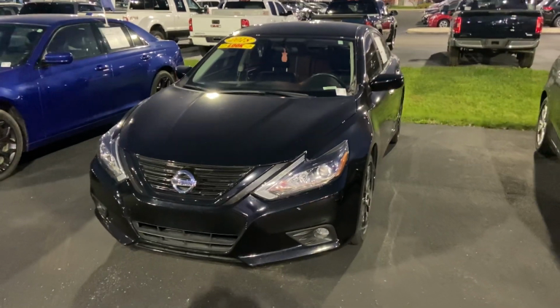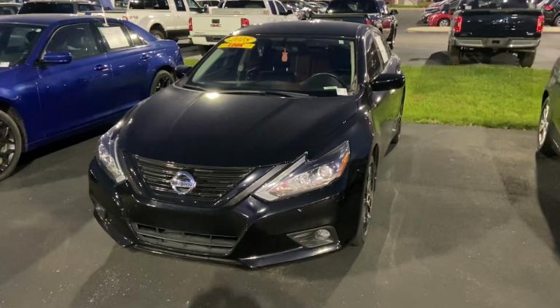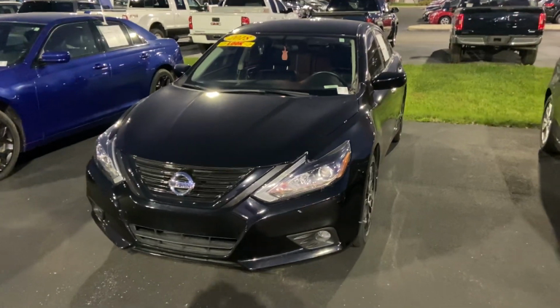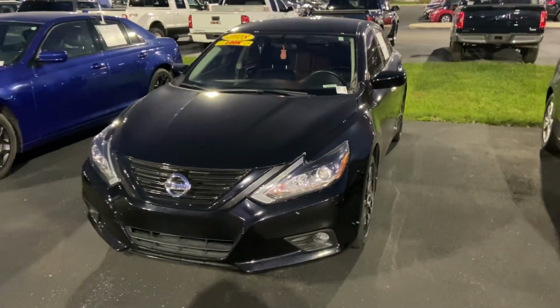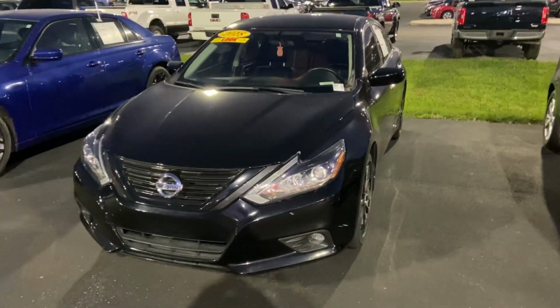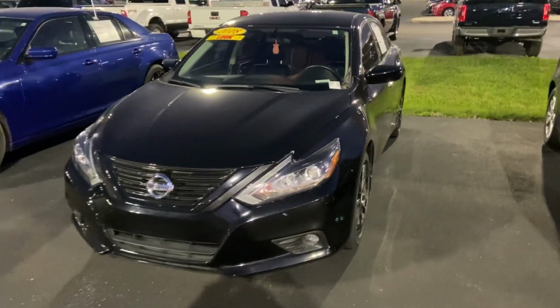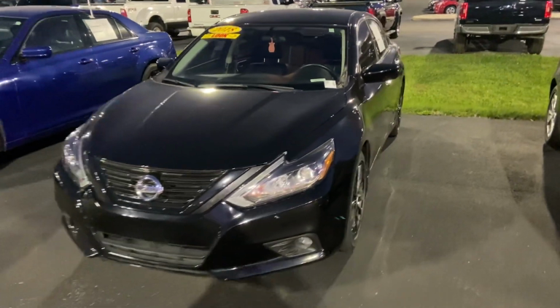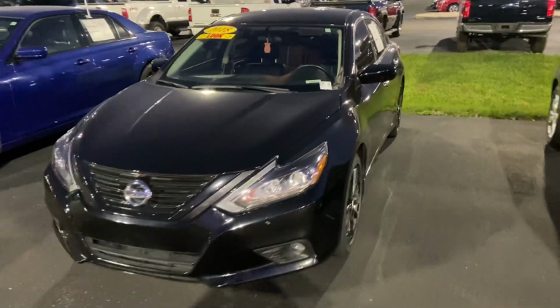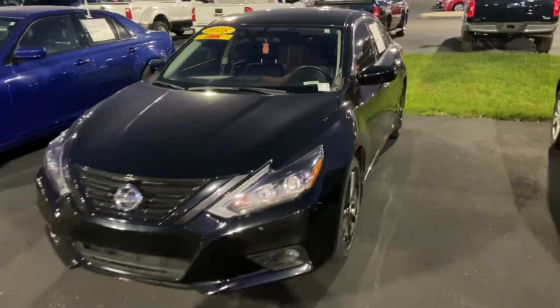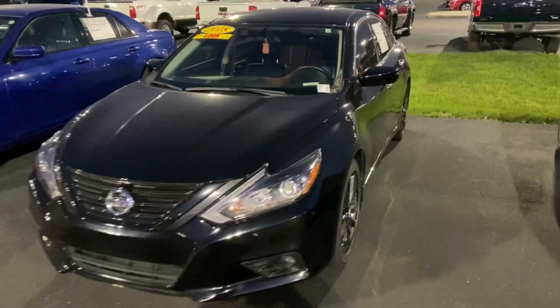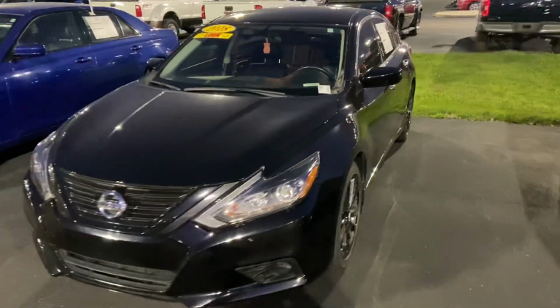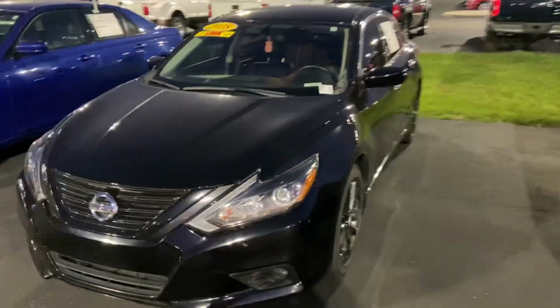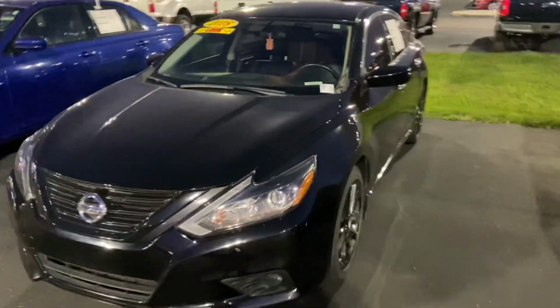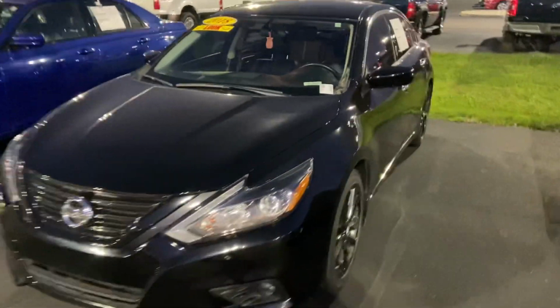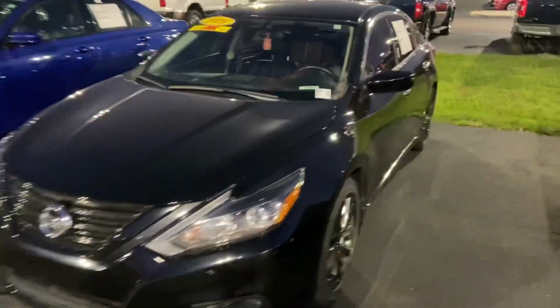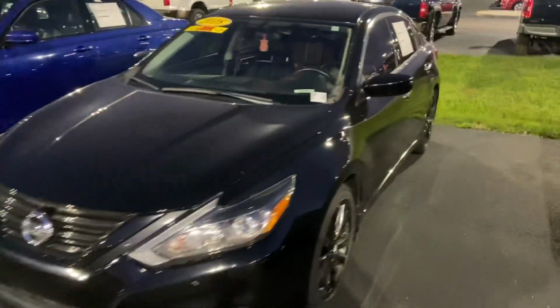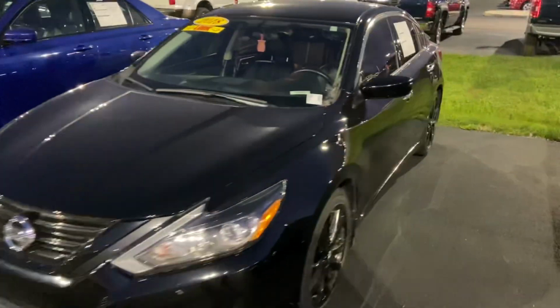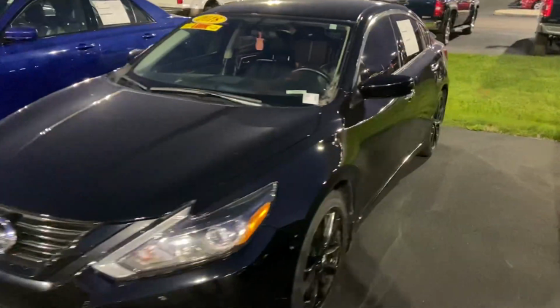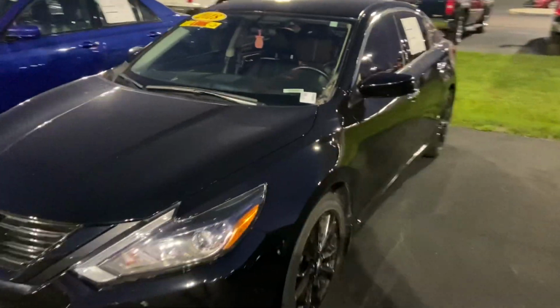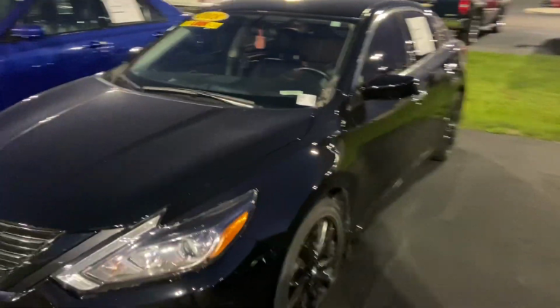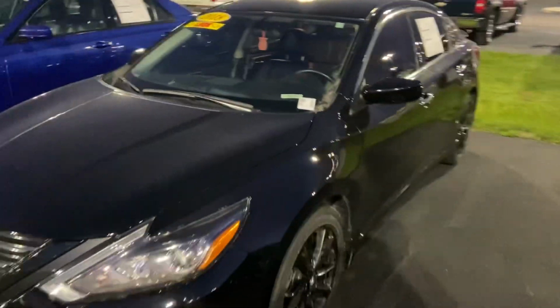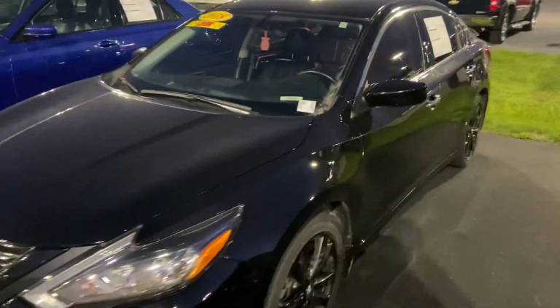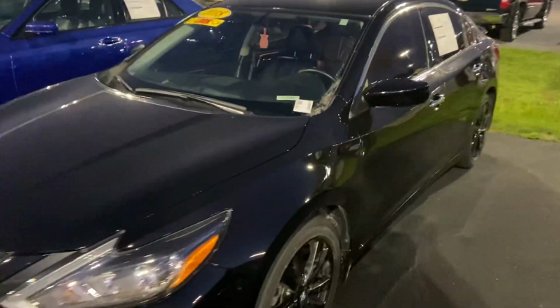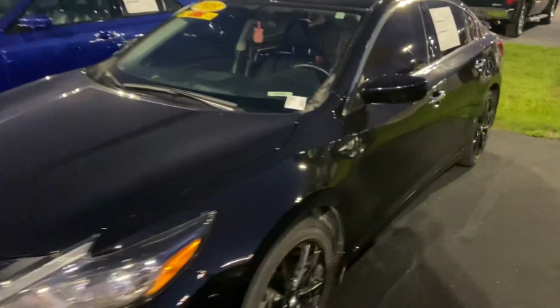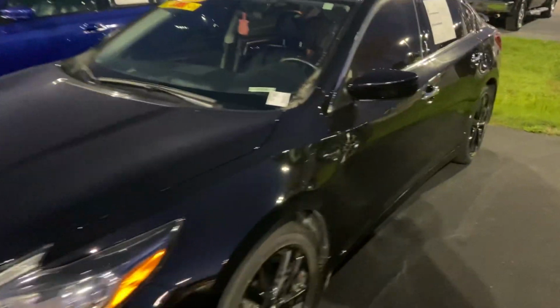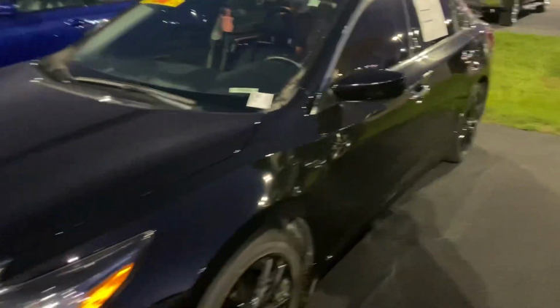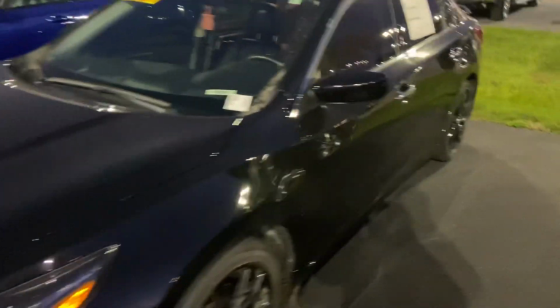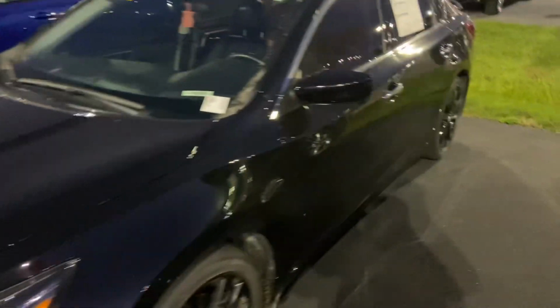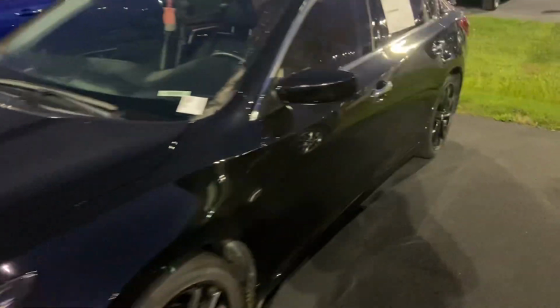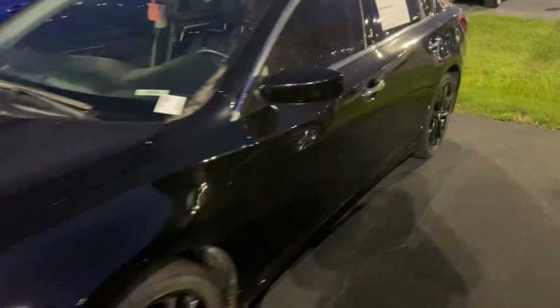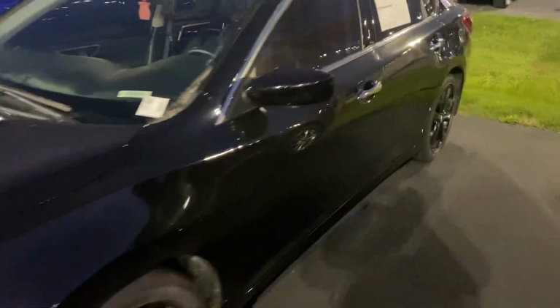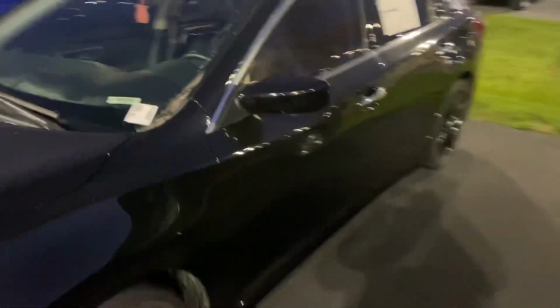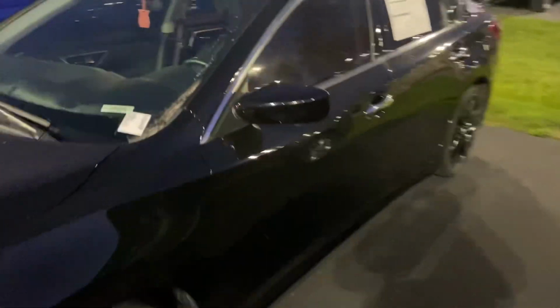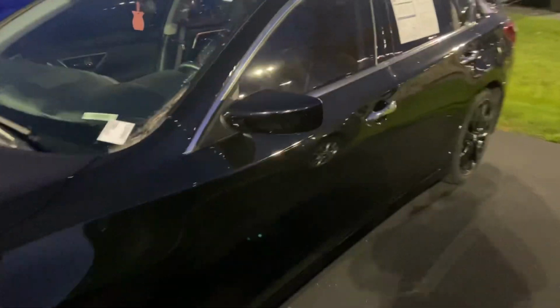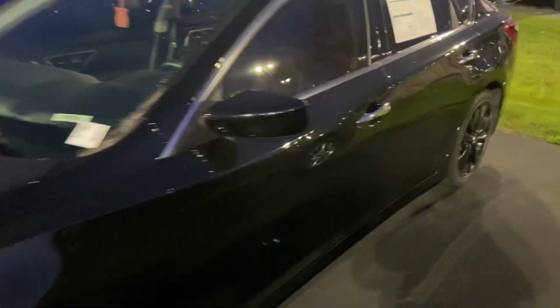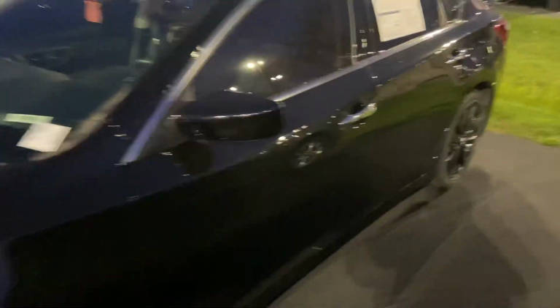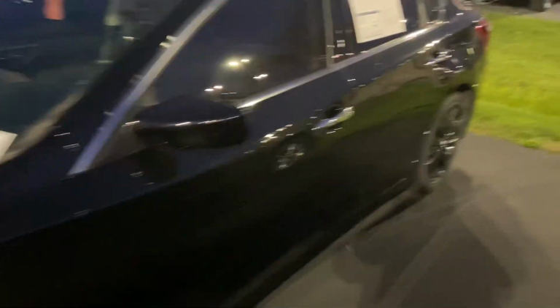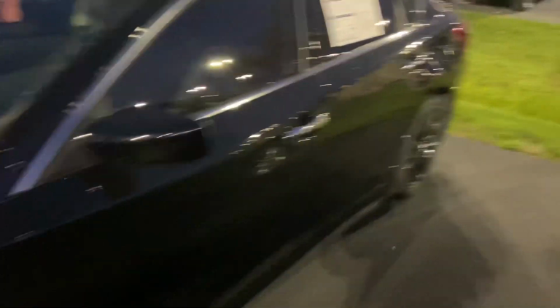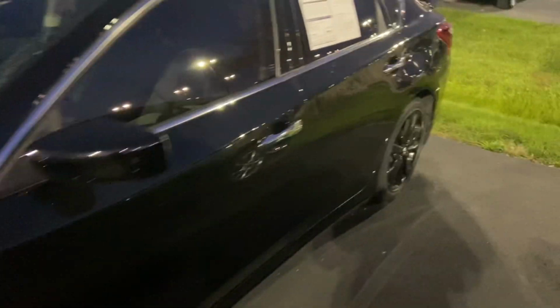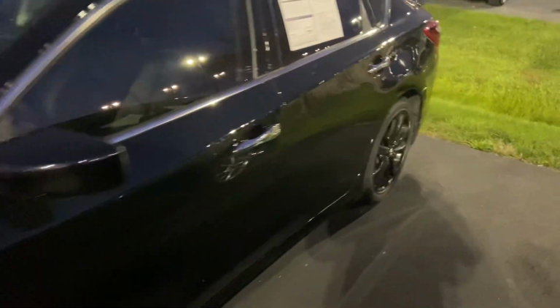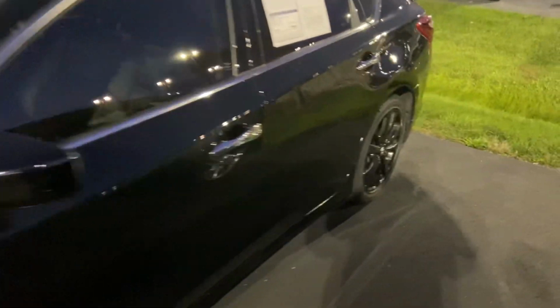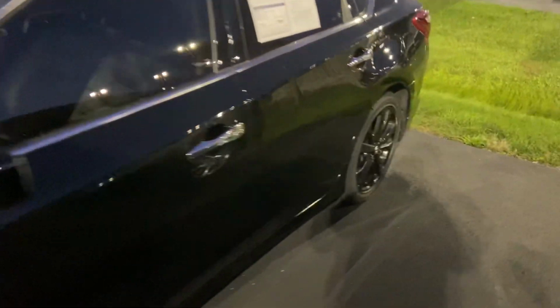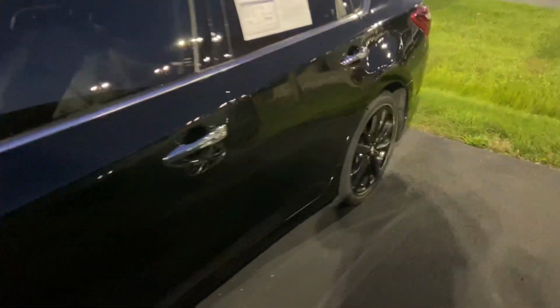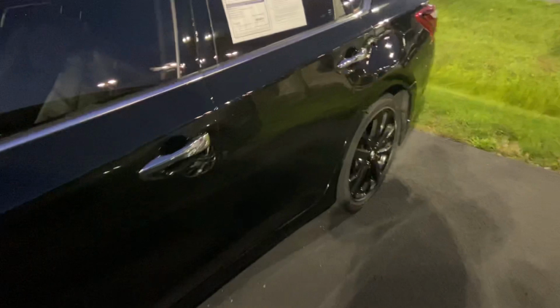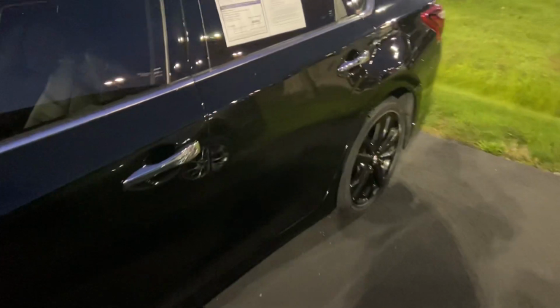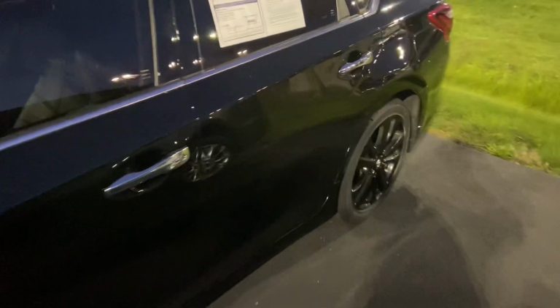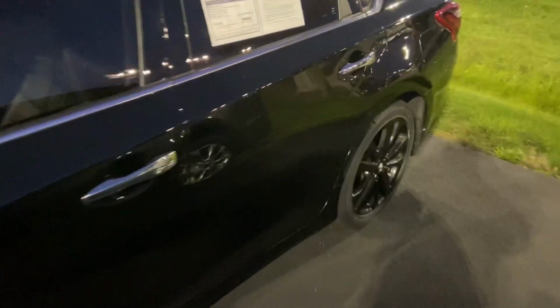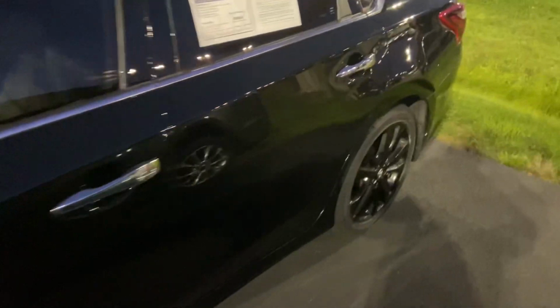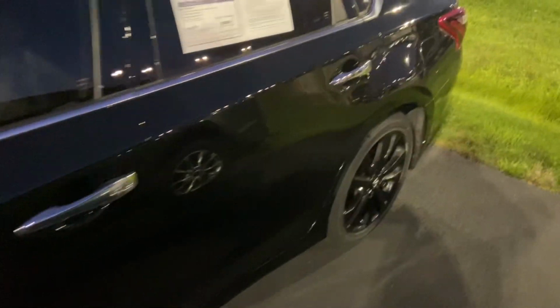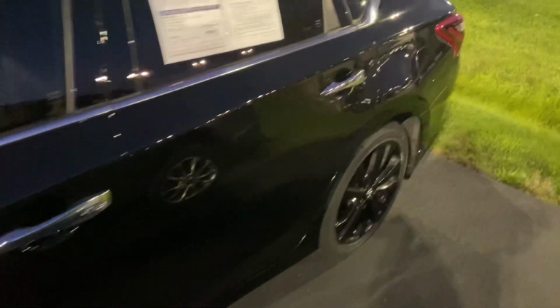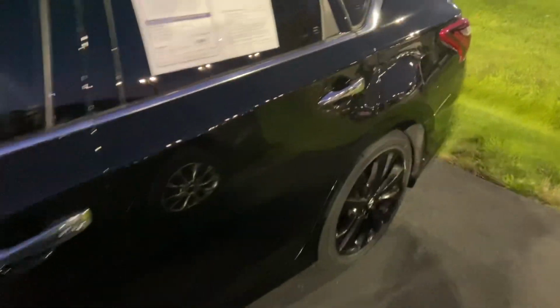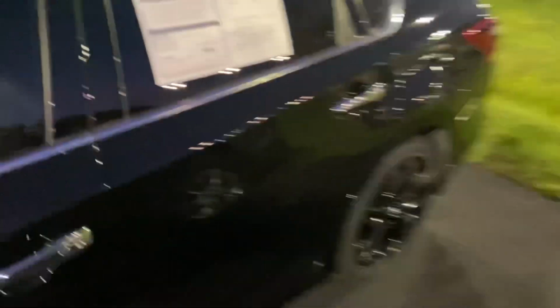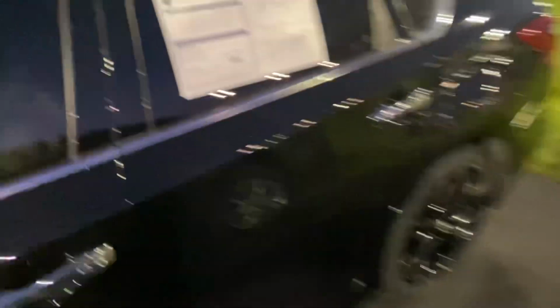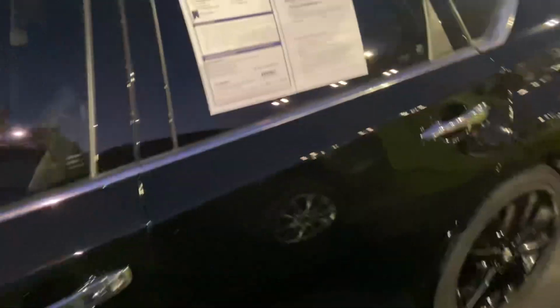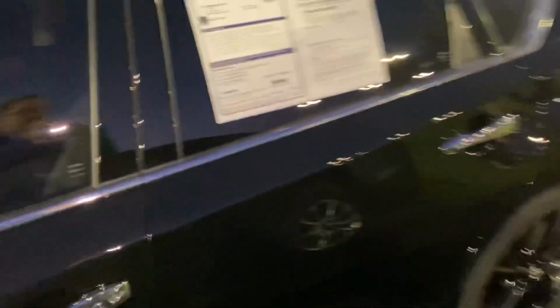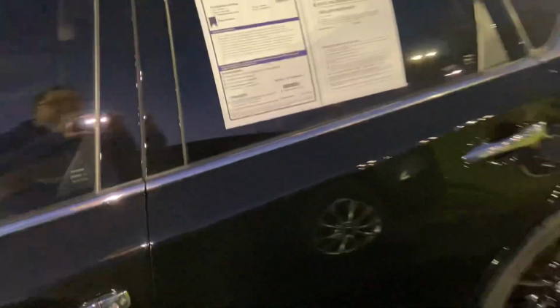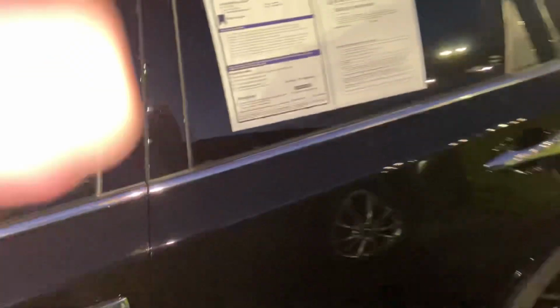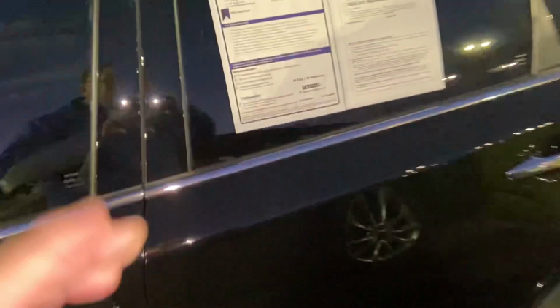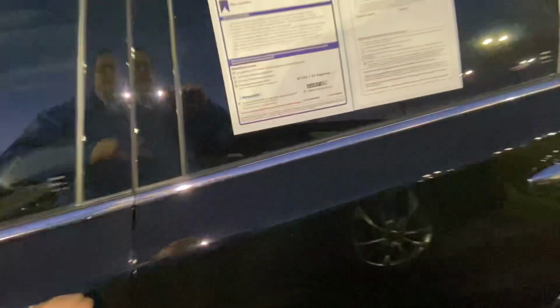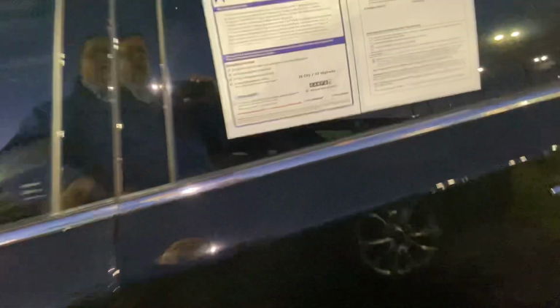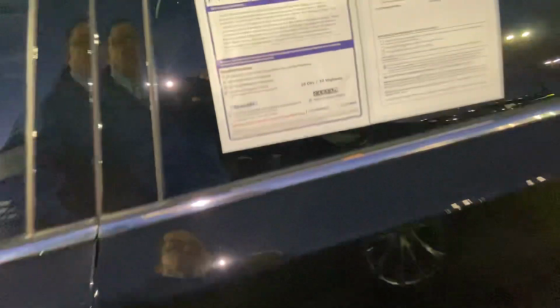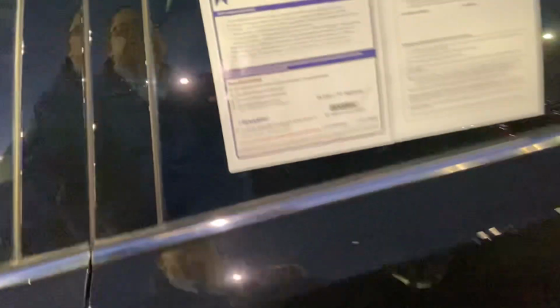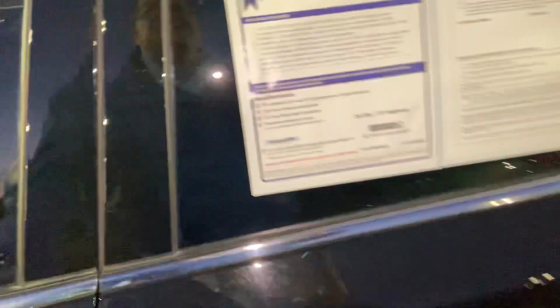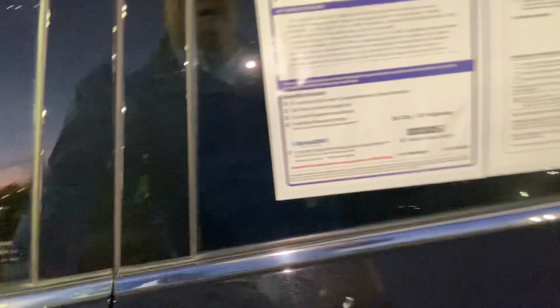This is Steve Angle with Bill Estes Ford. This is the 2018 Nissan Altima.